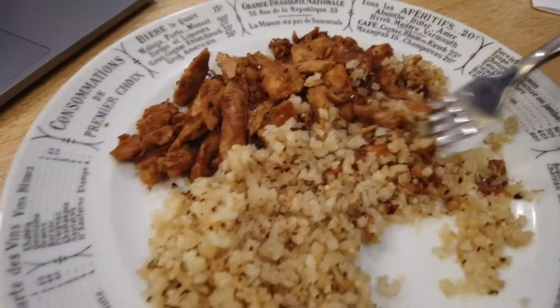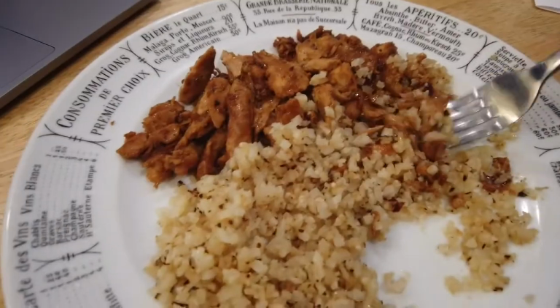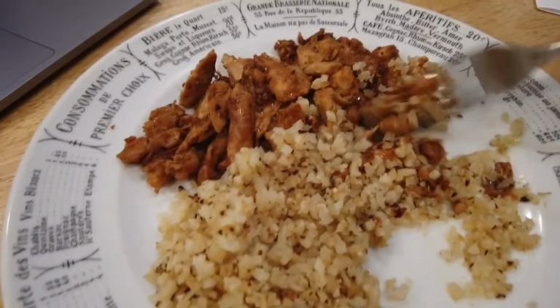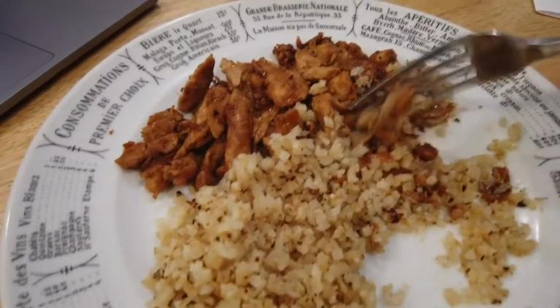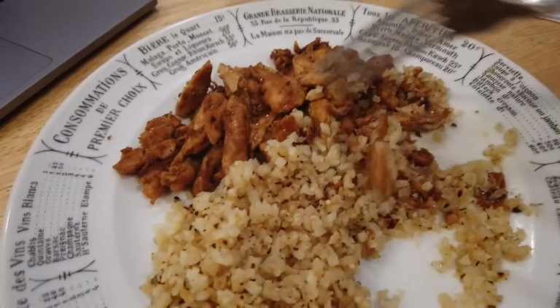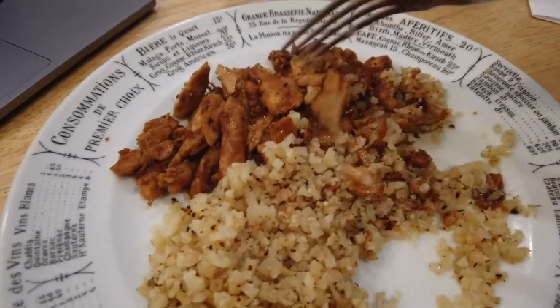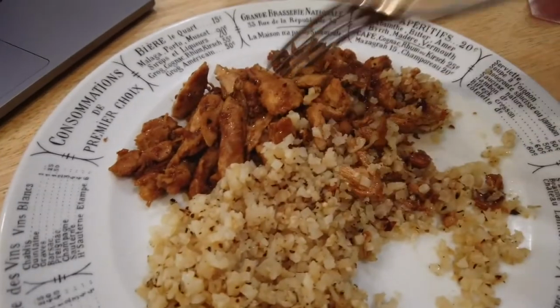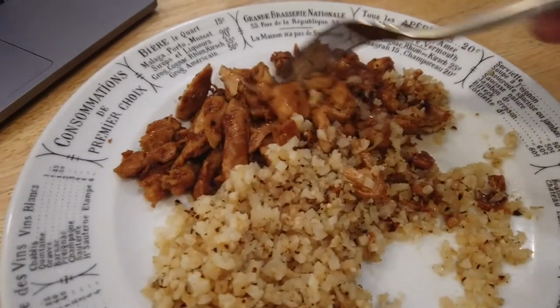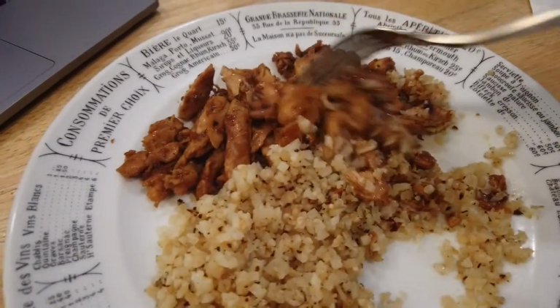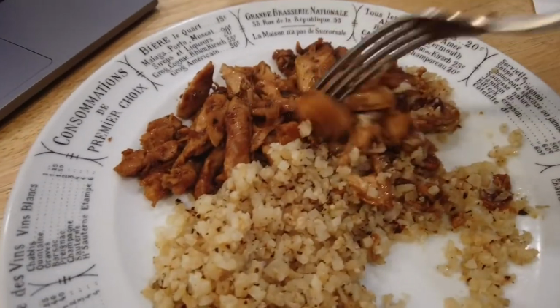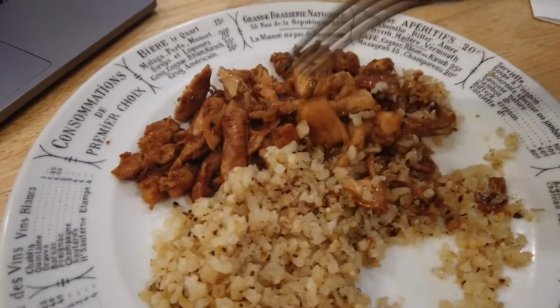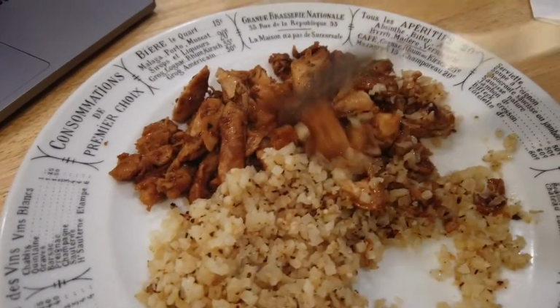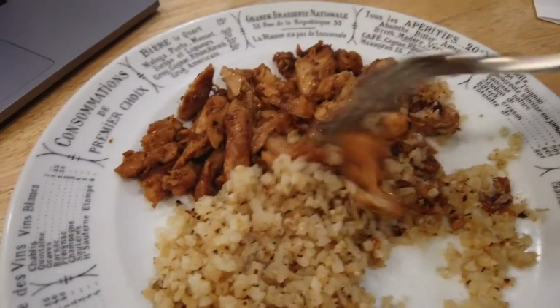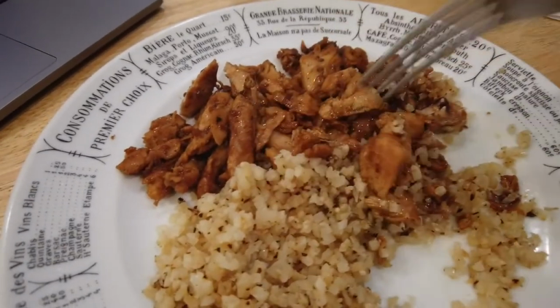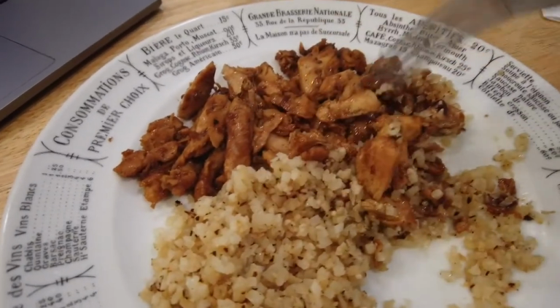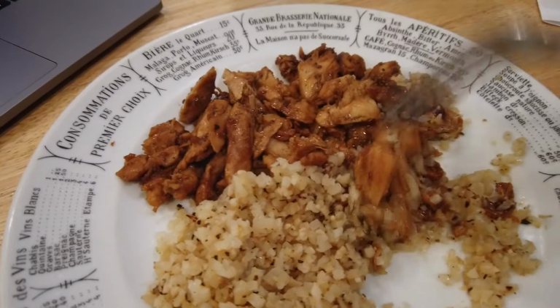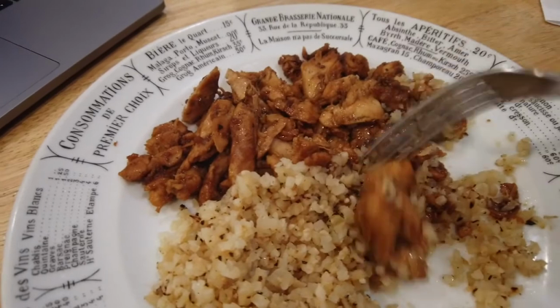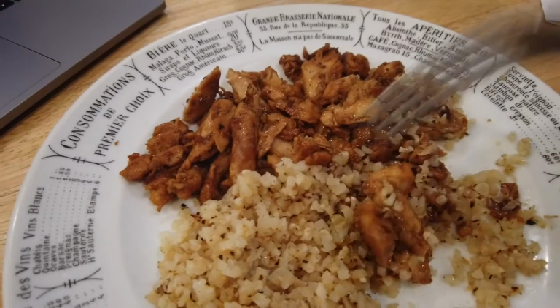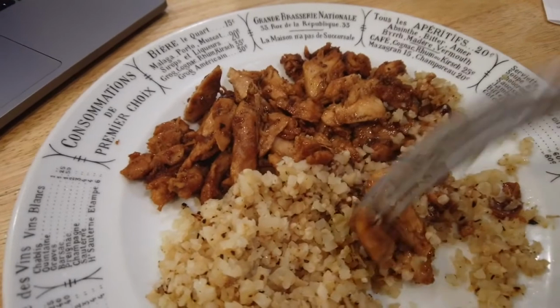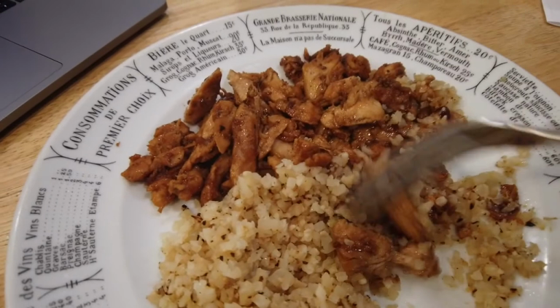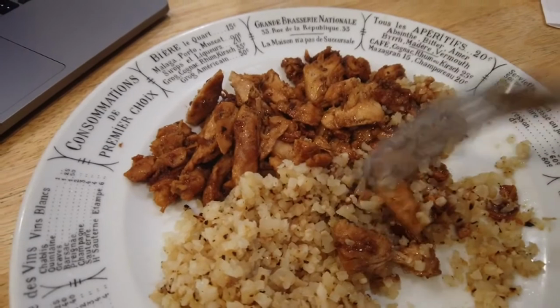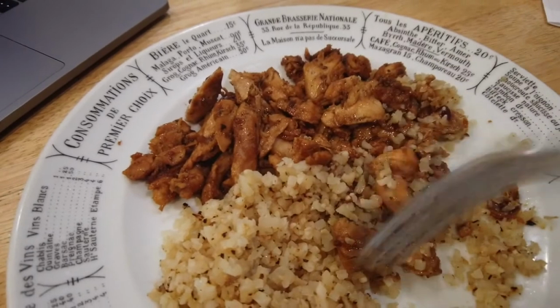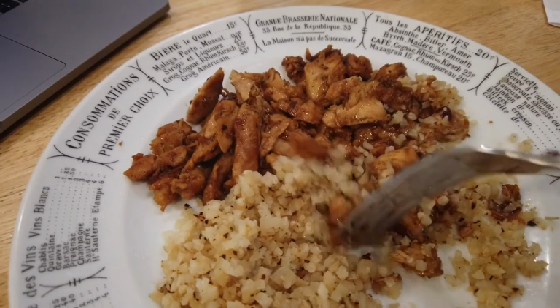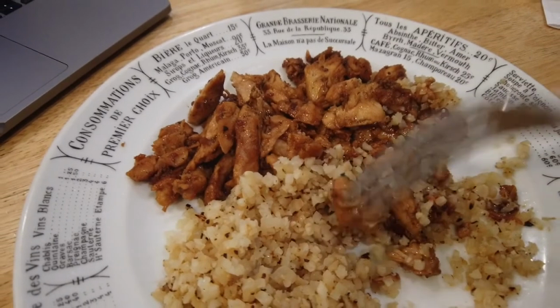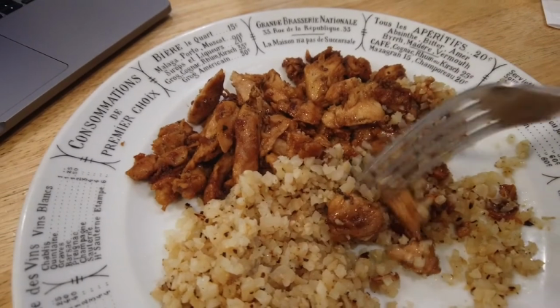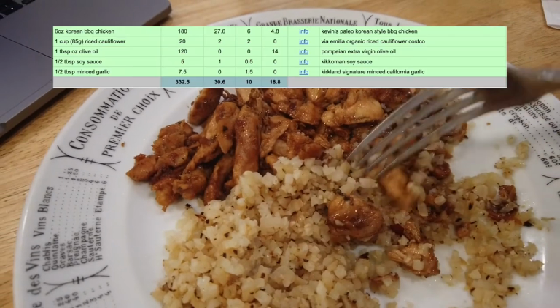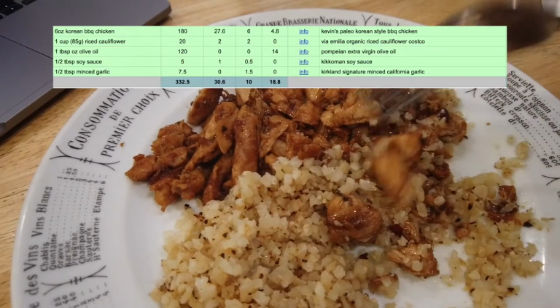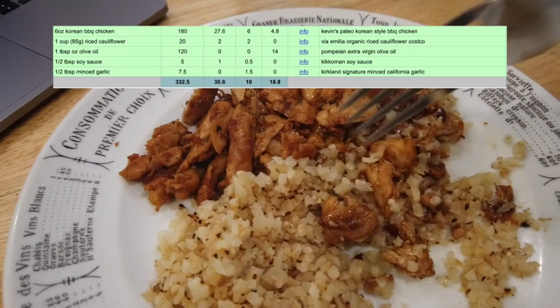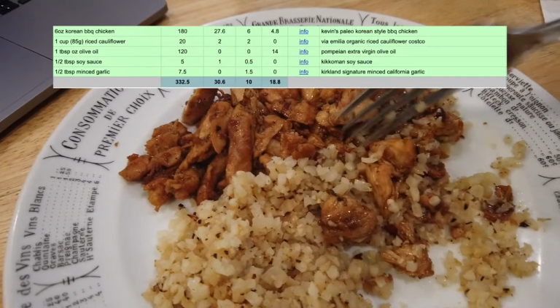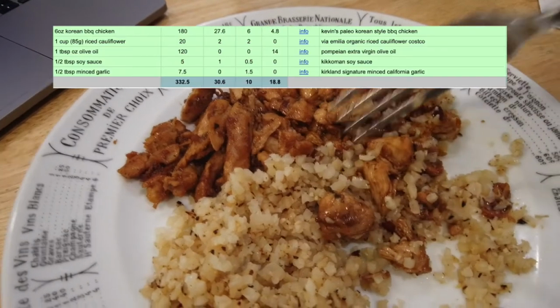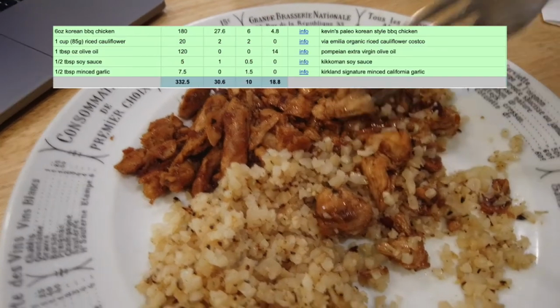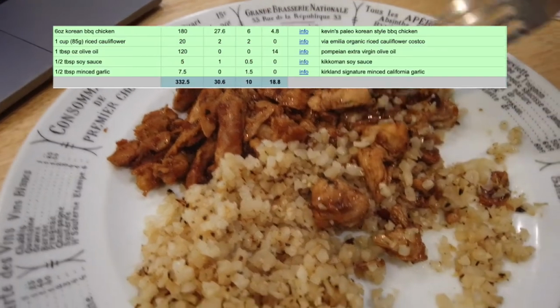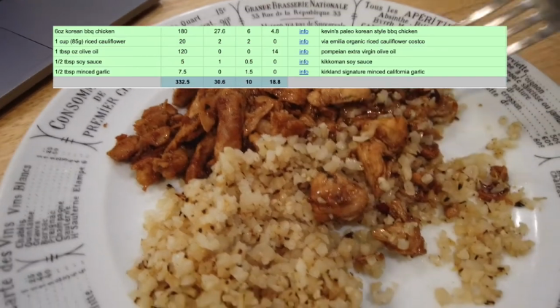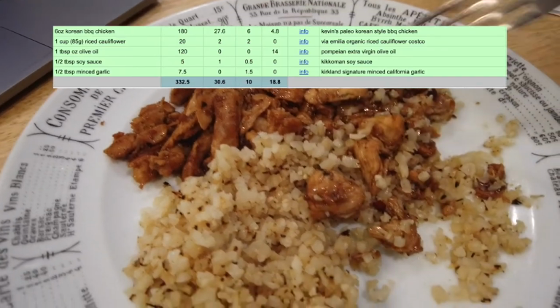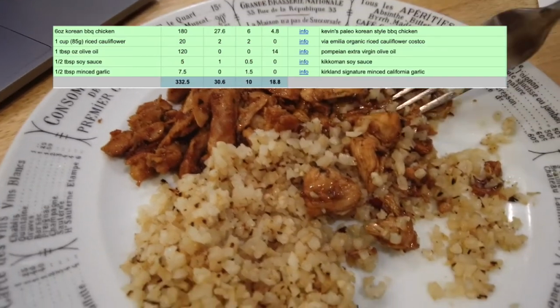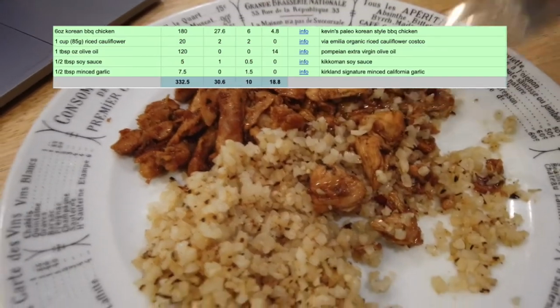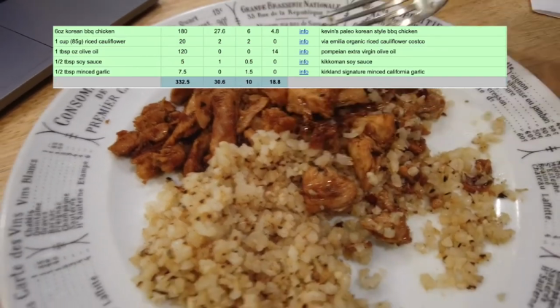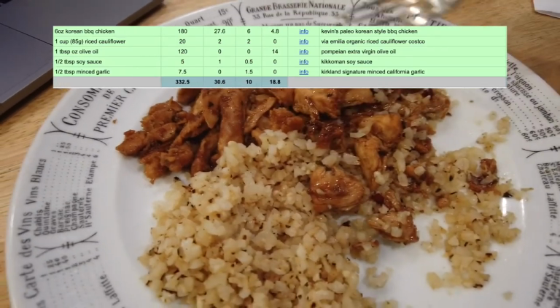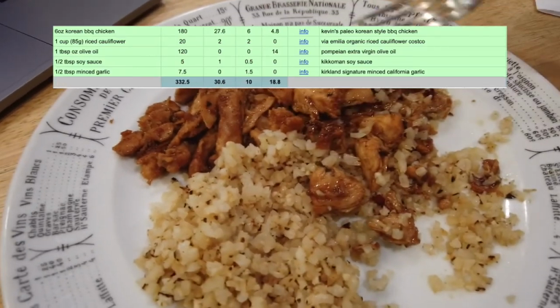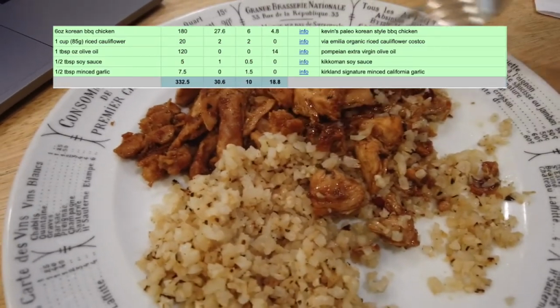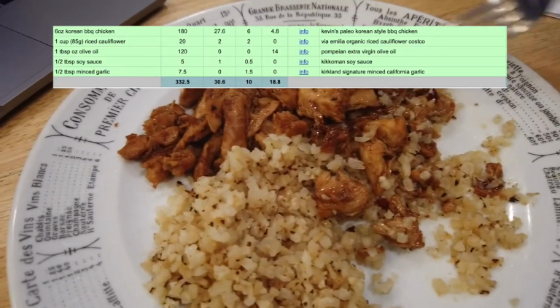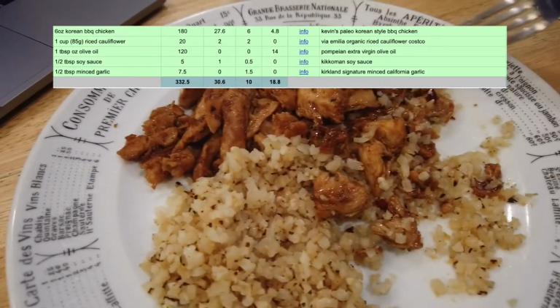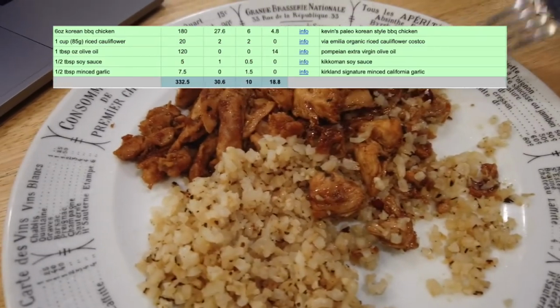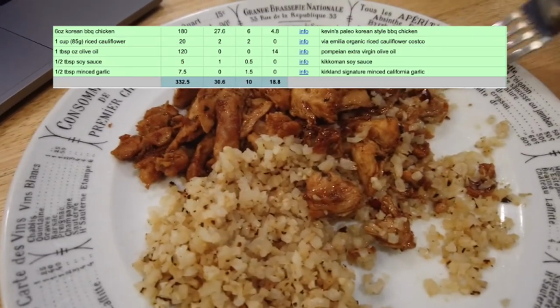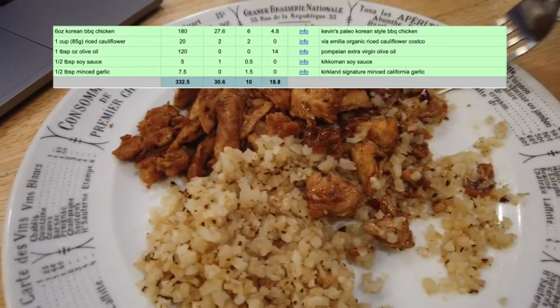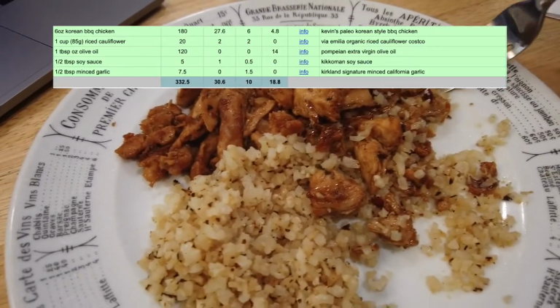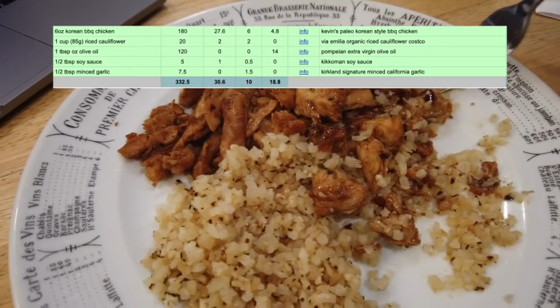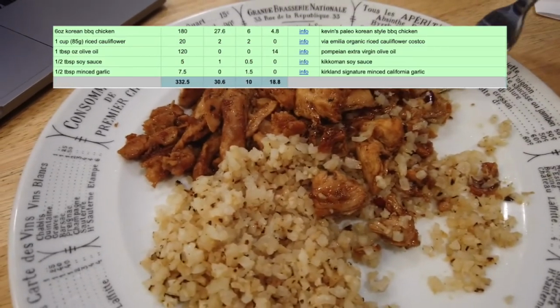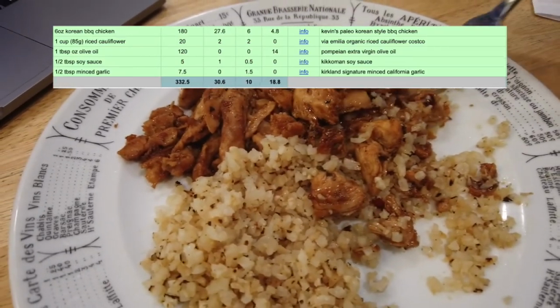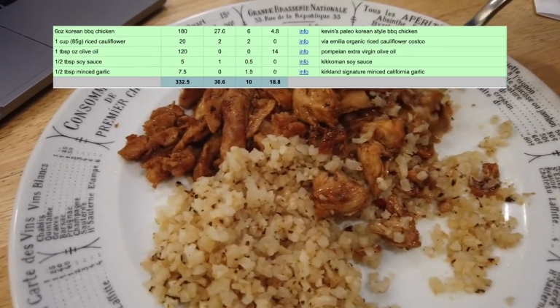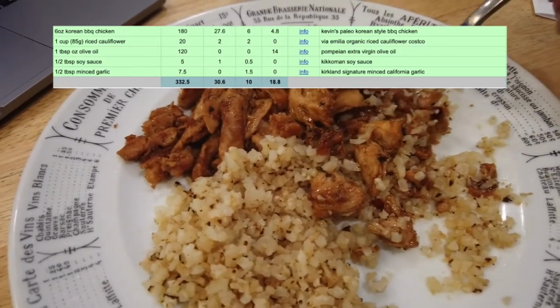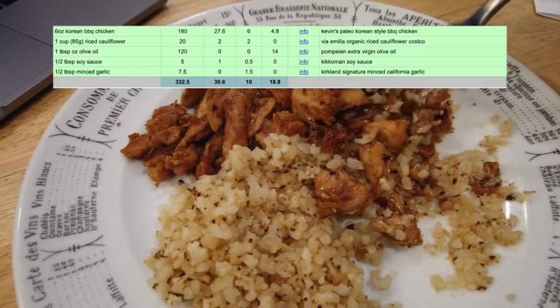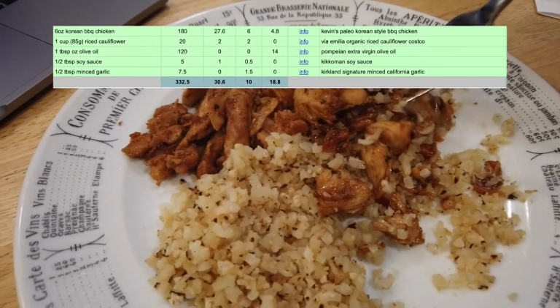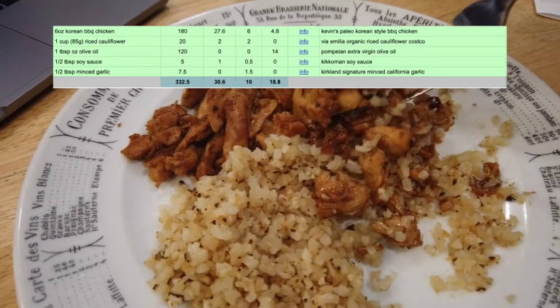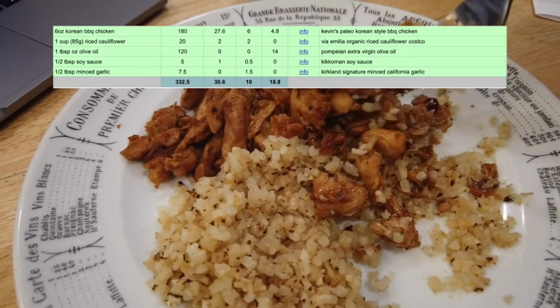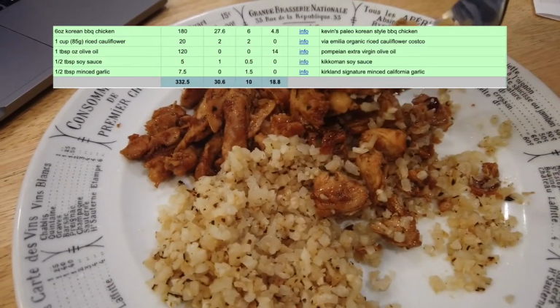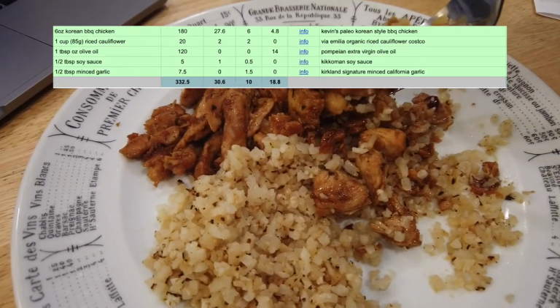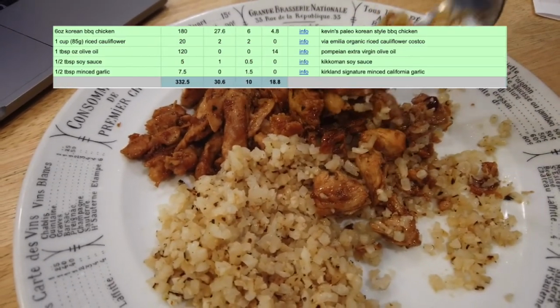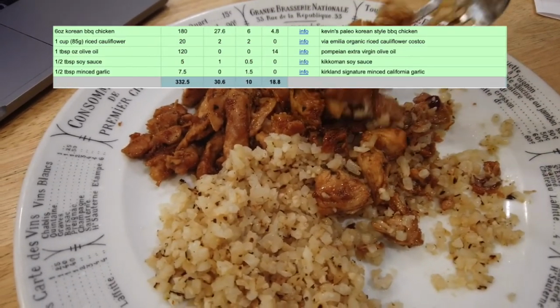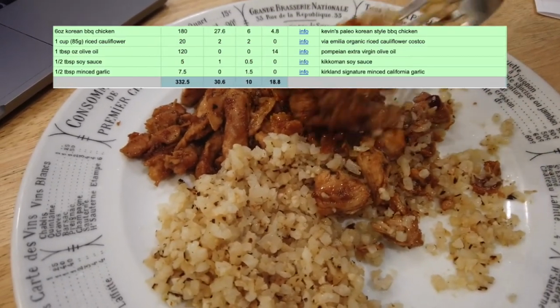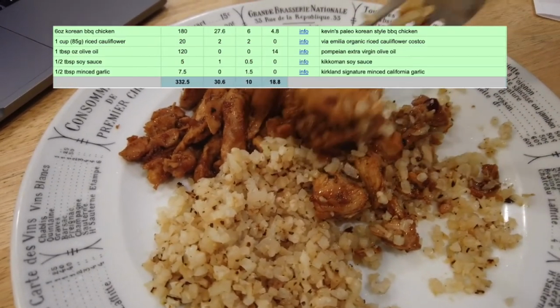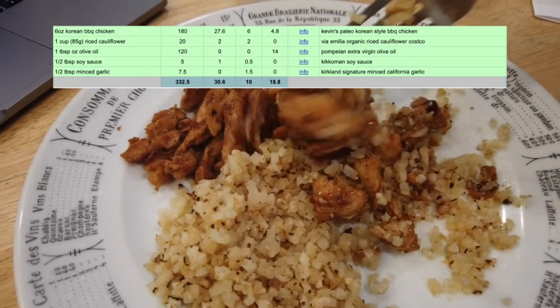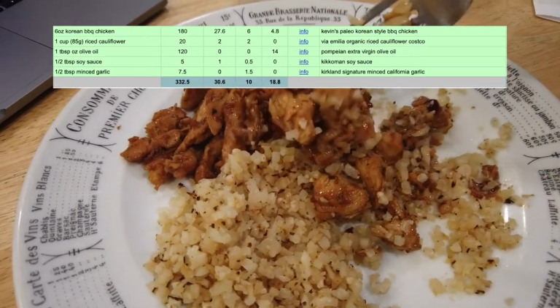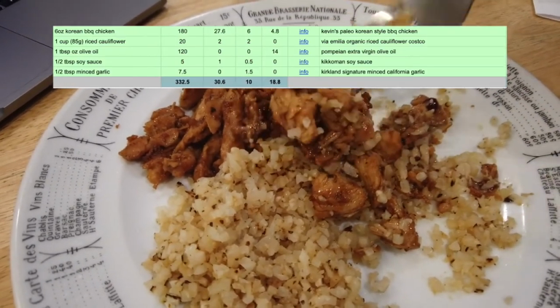I've got no problem eating the rest of this rice, and I think this rice cauliflower is a go.